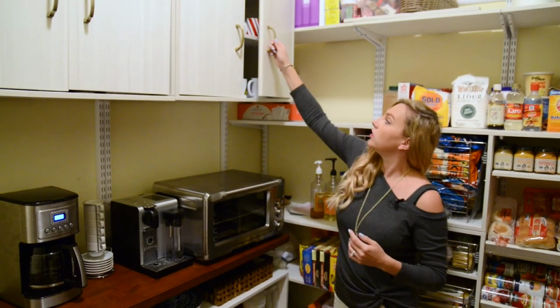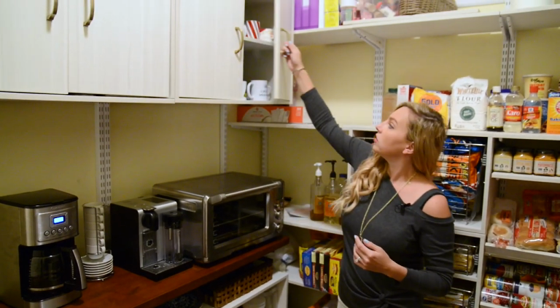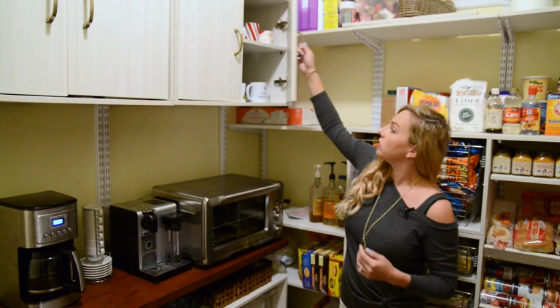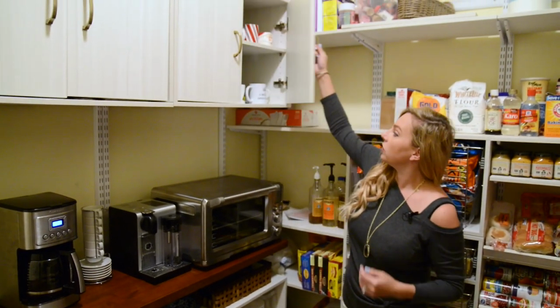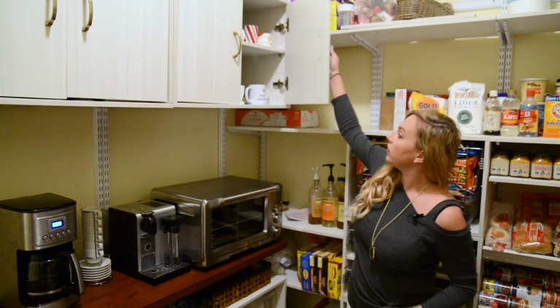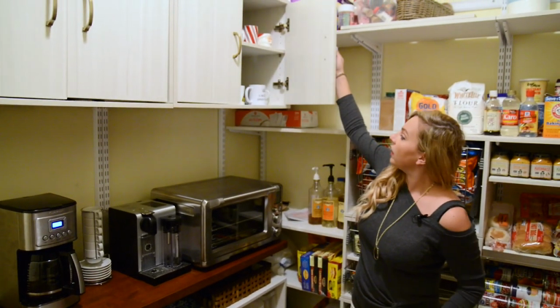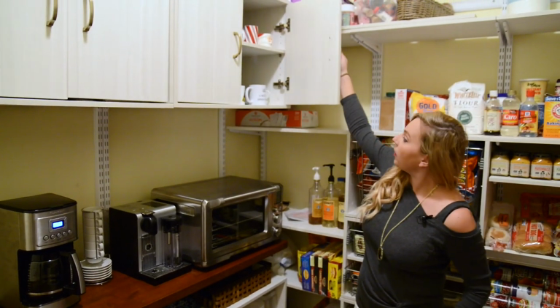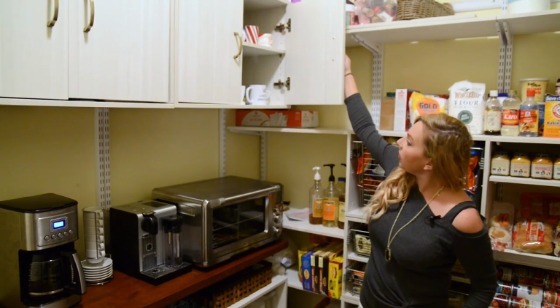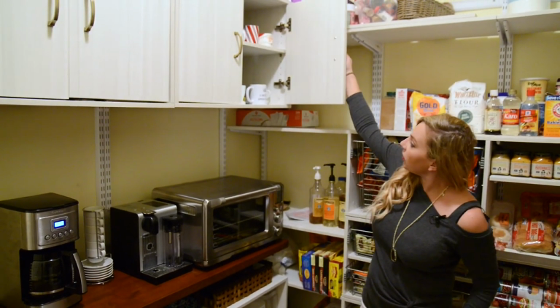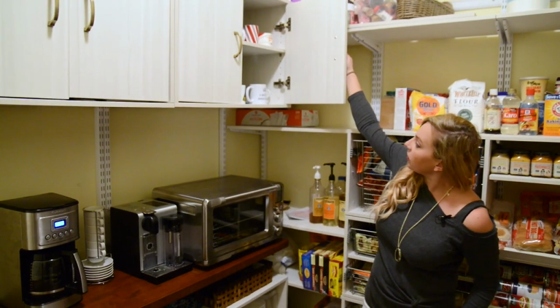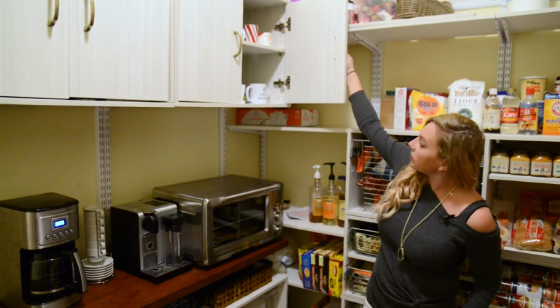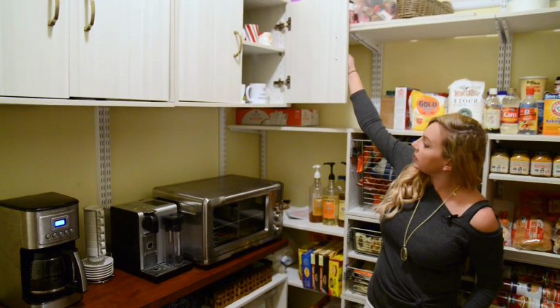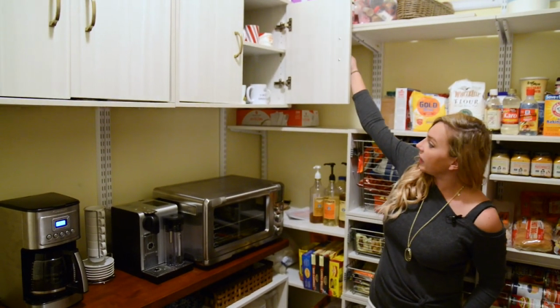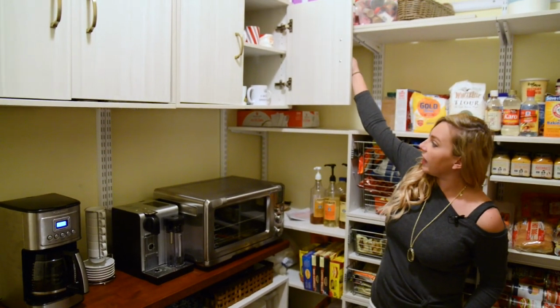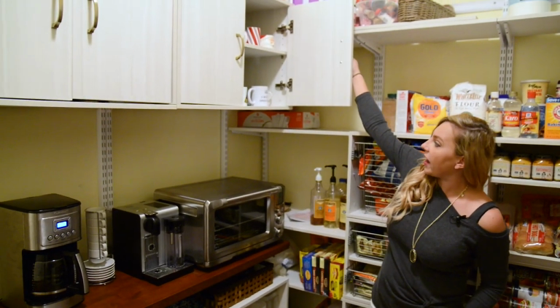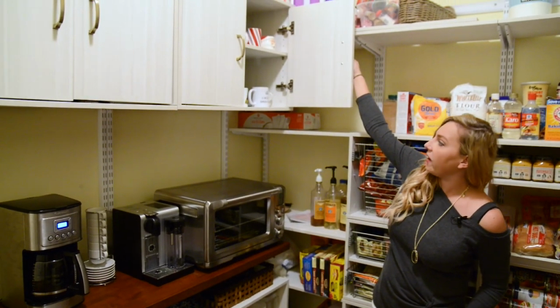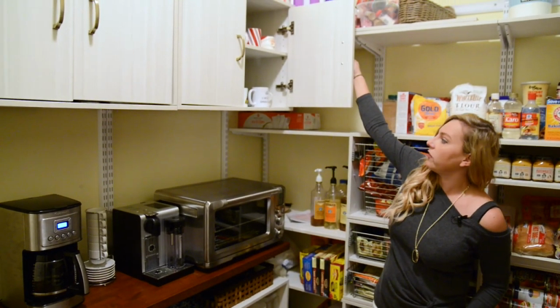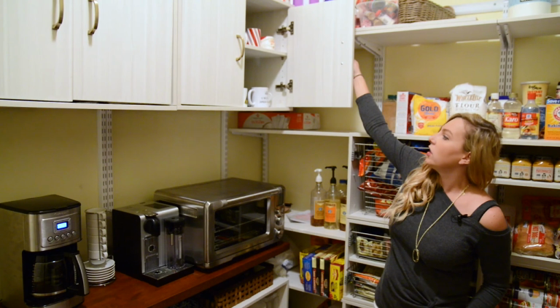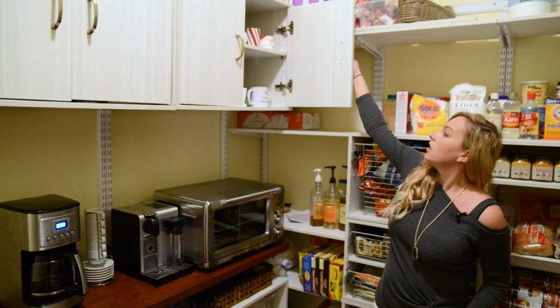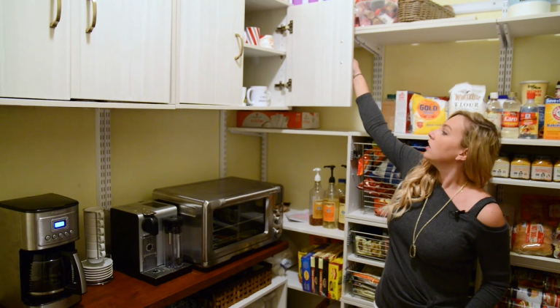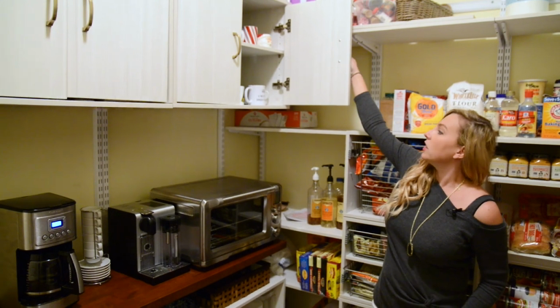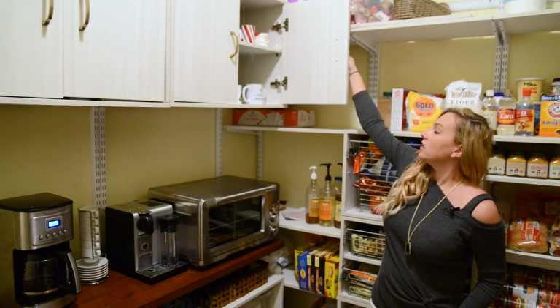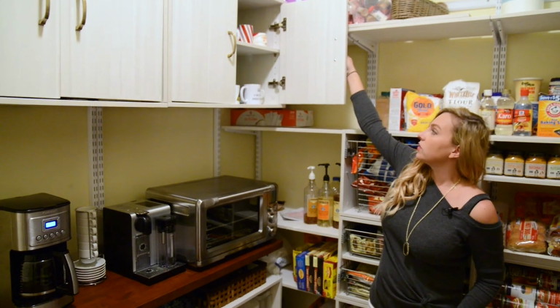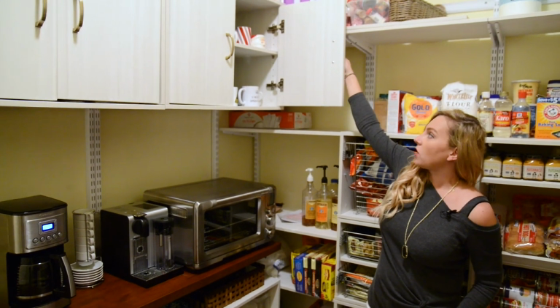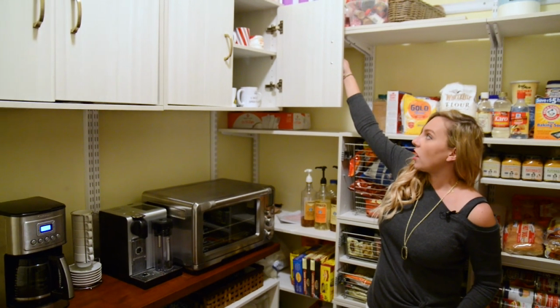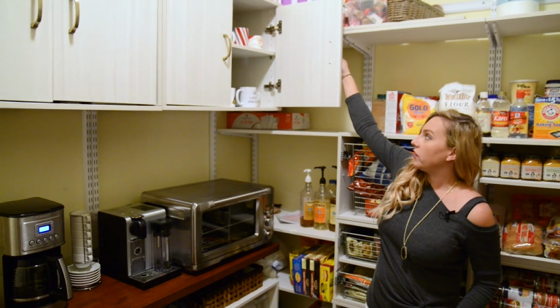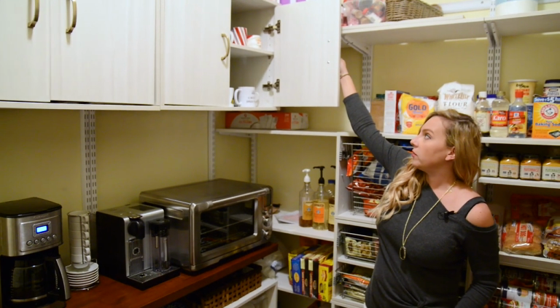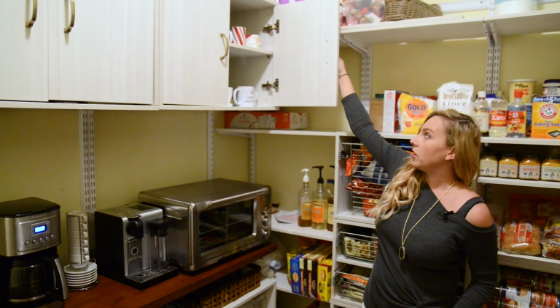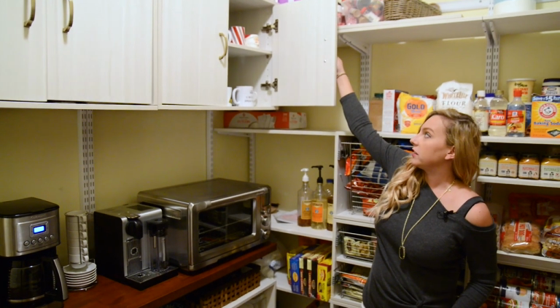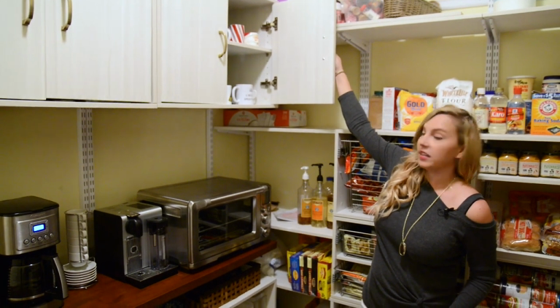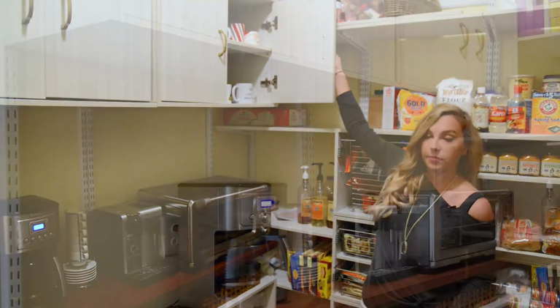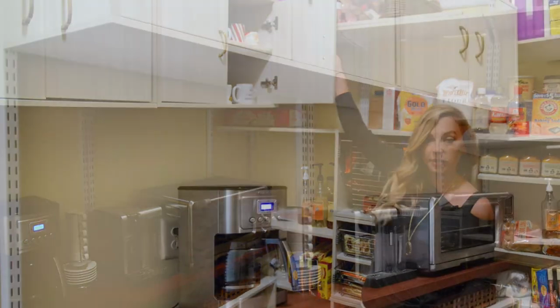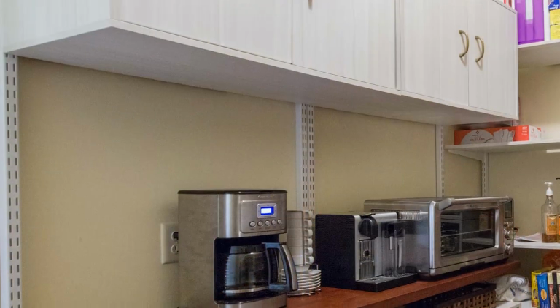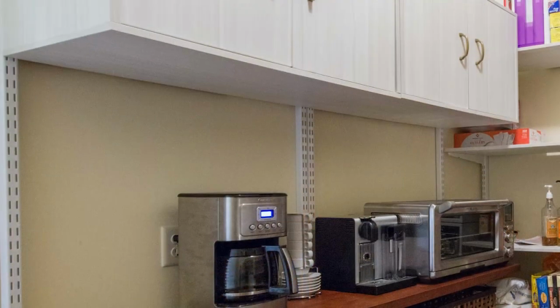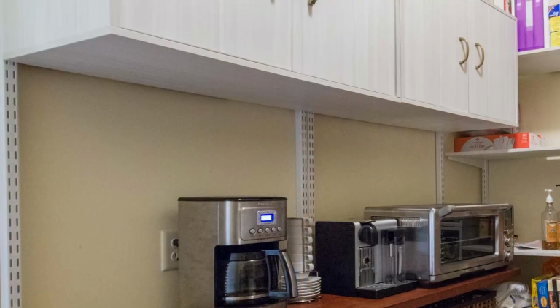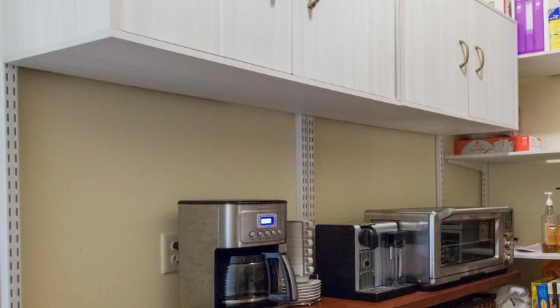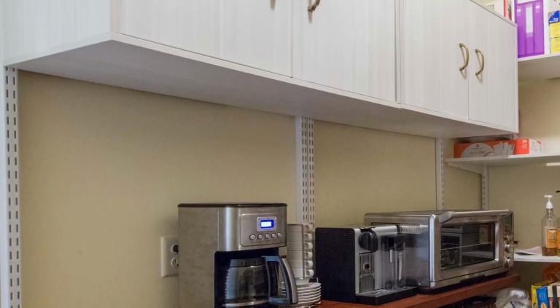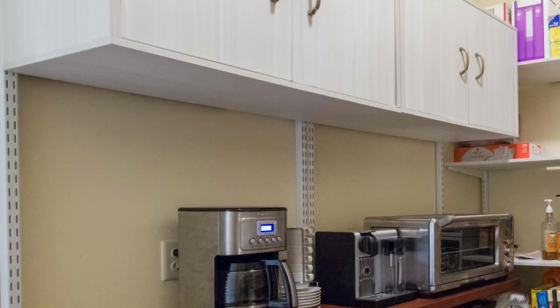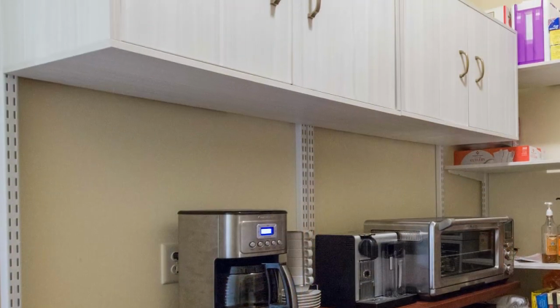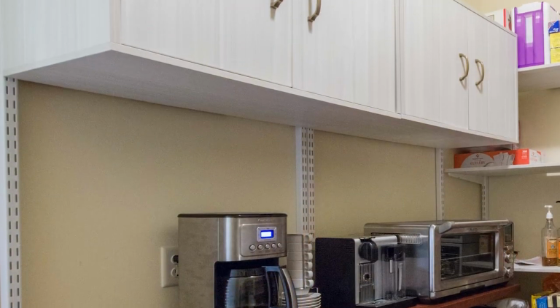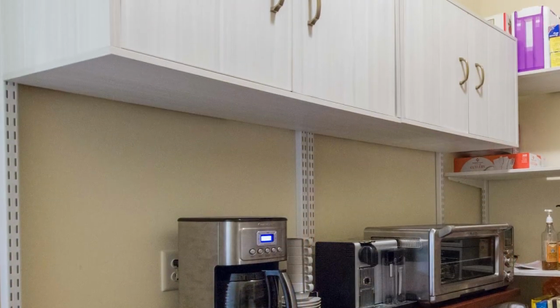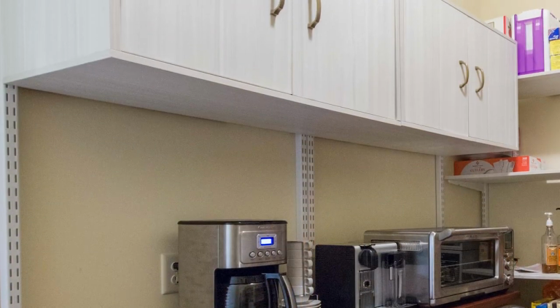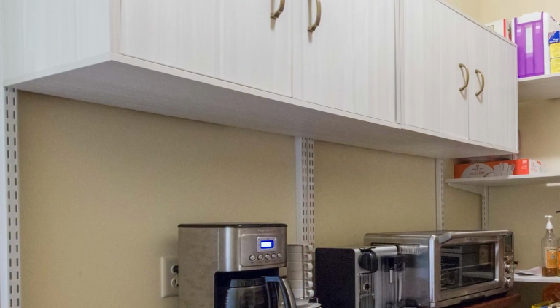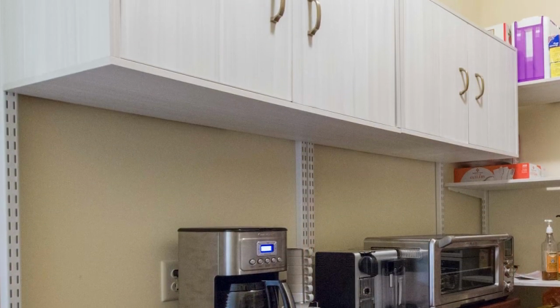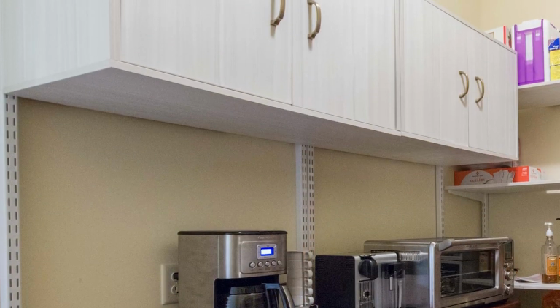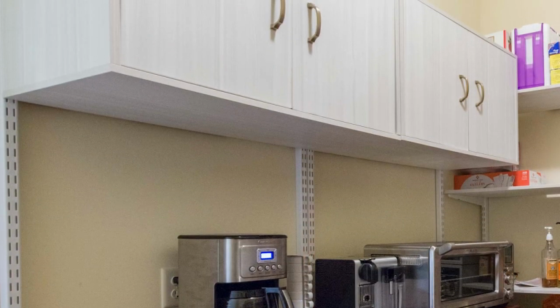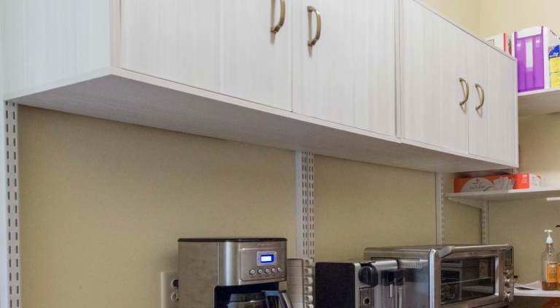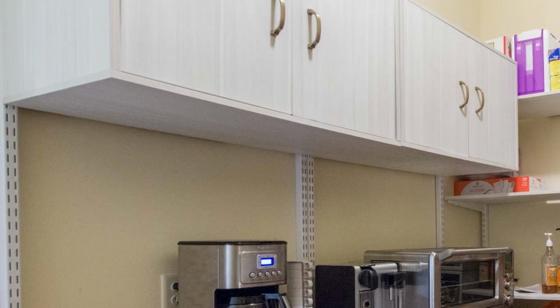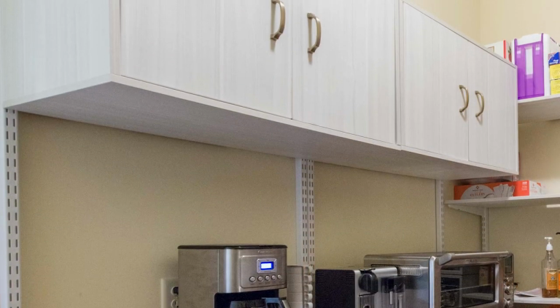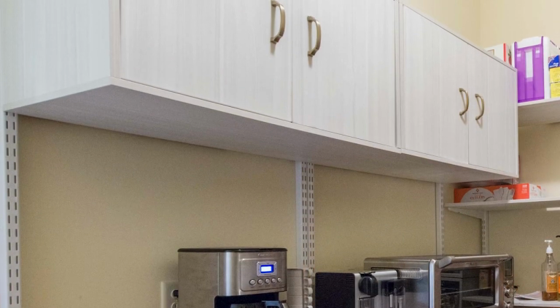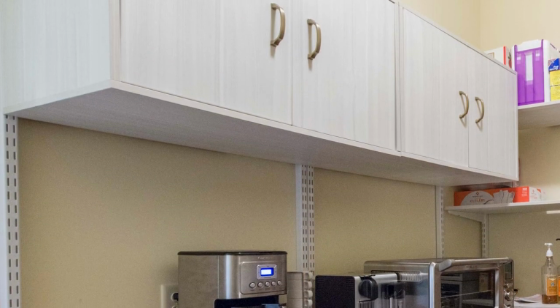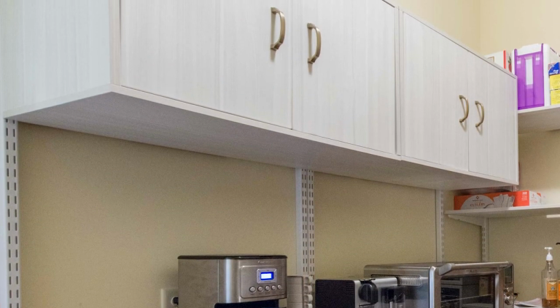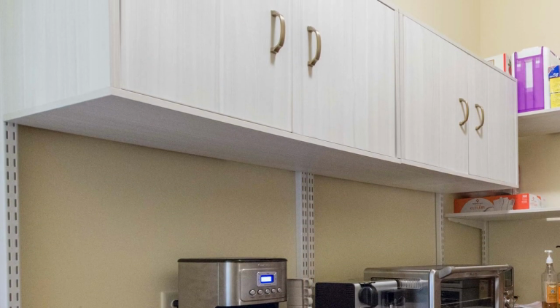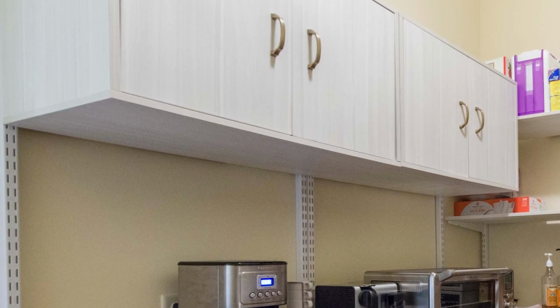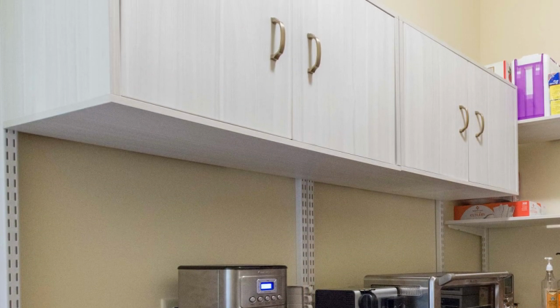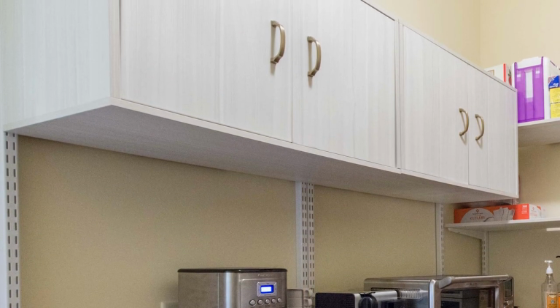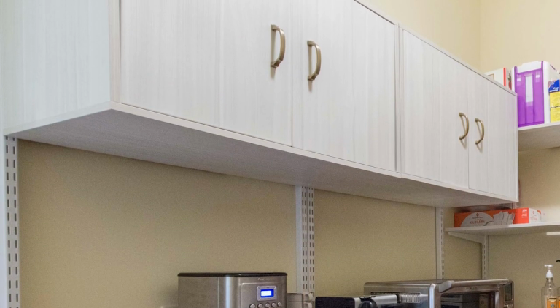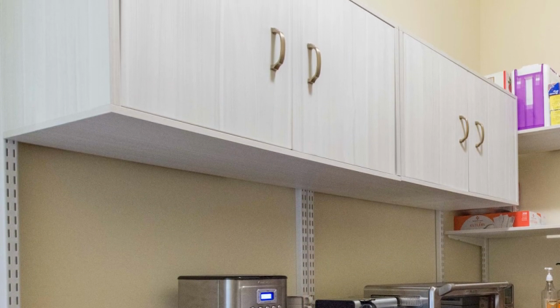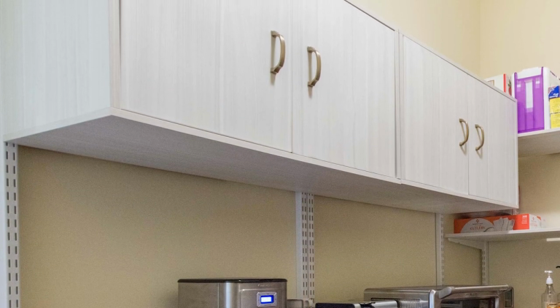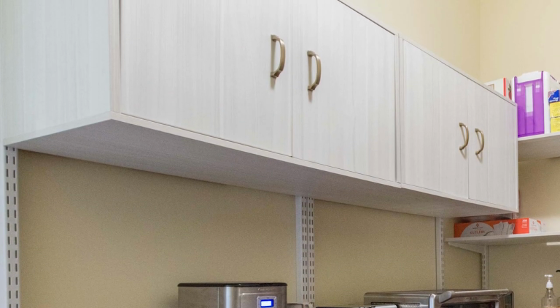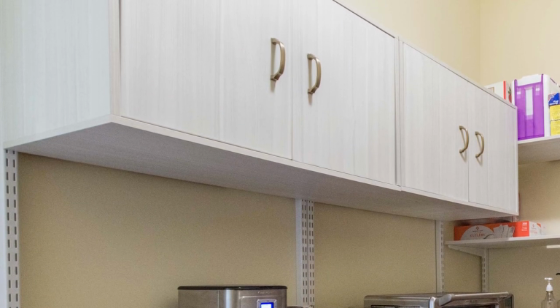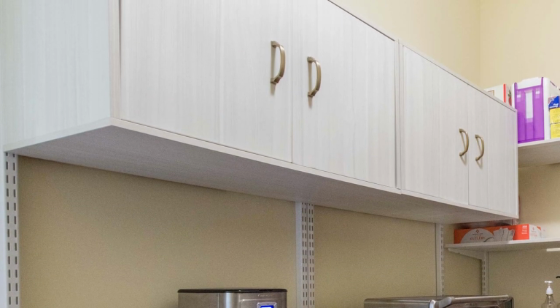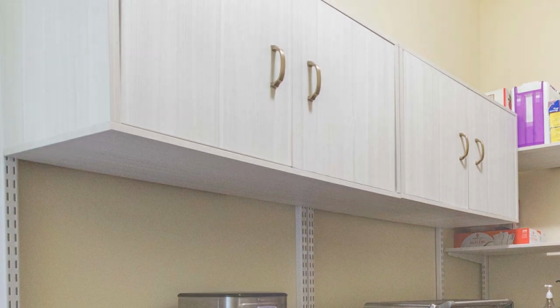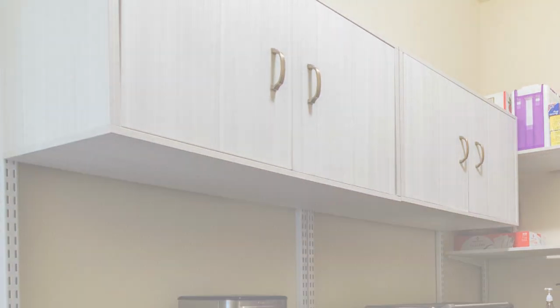Up here you can see I have tons of coffee mugs and my travel coffee mugs right where I need them, right next to my coffee maker.